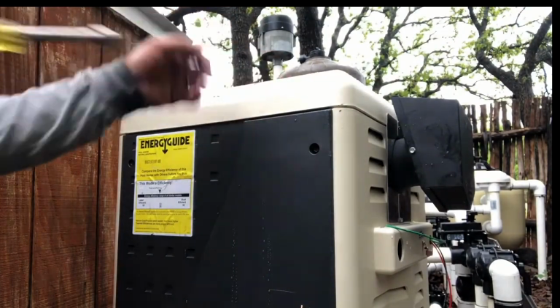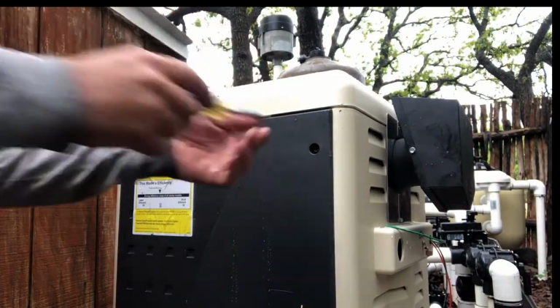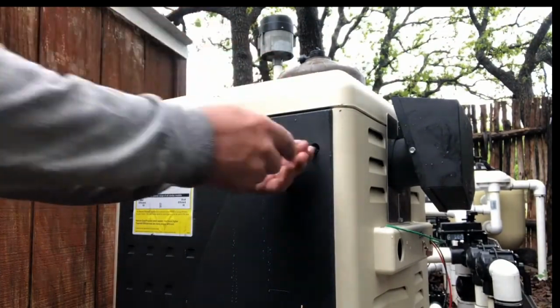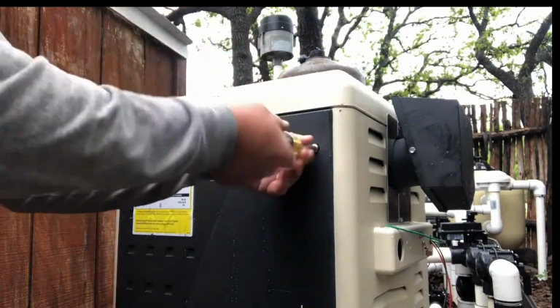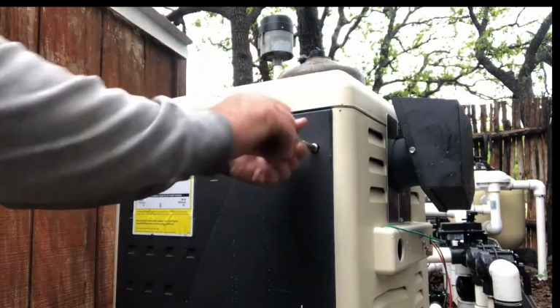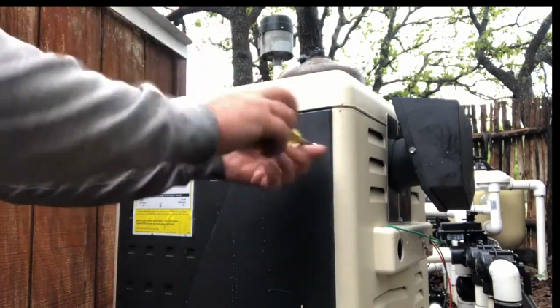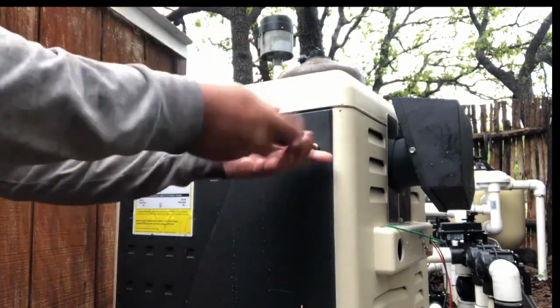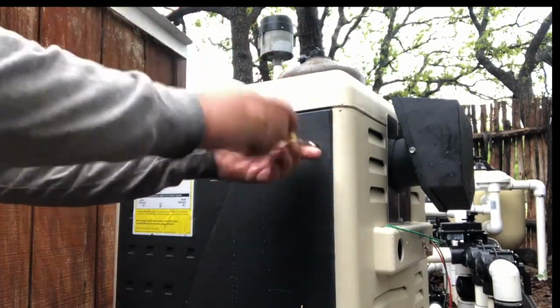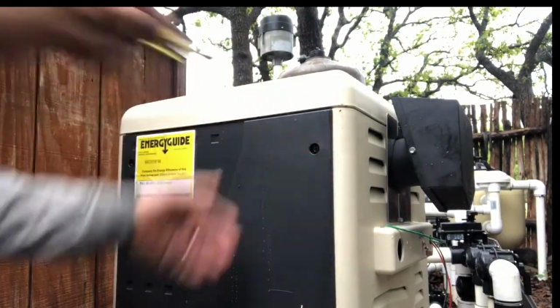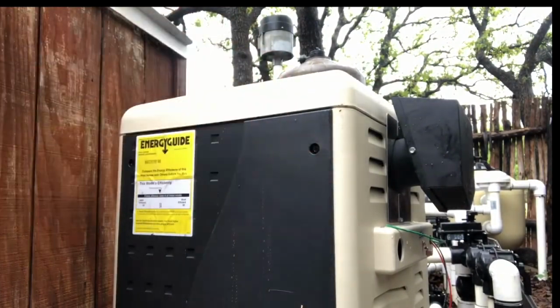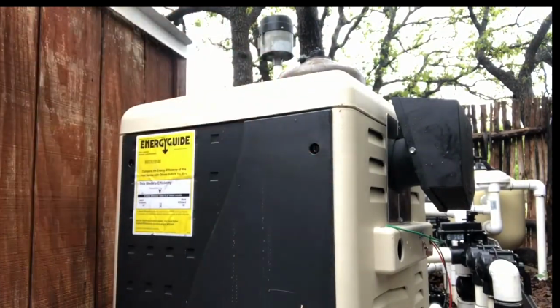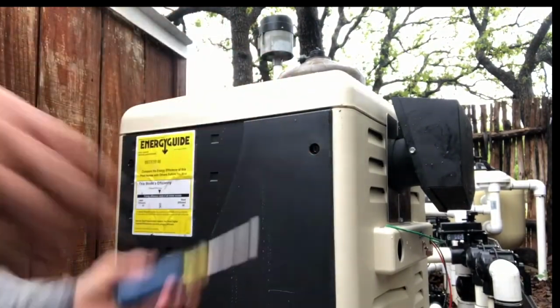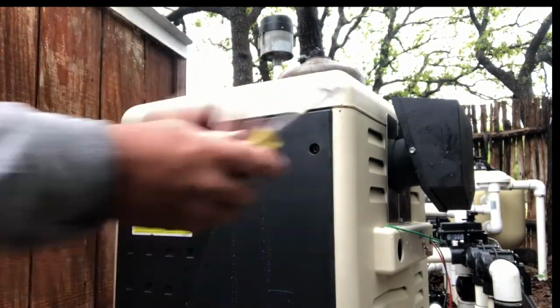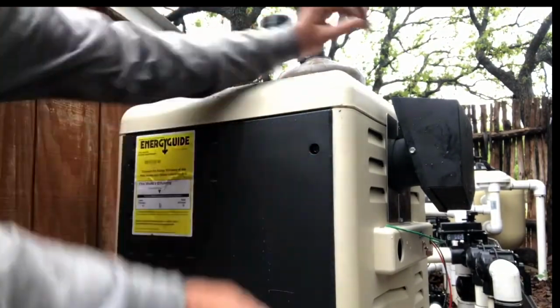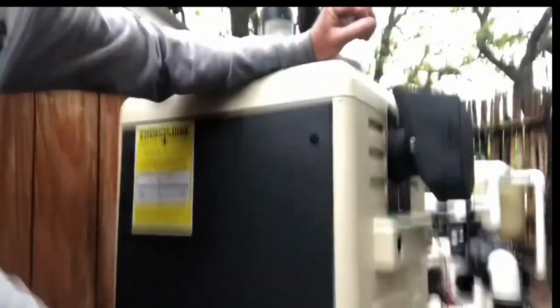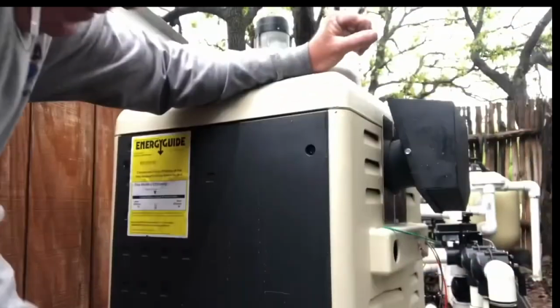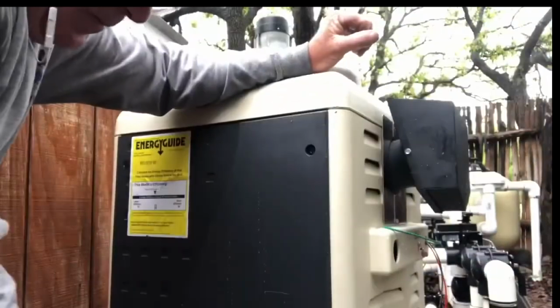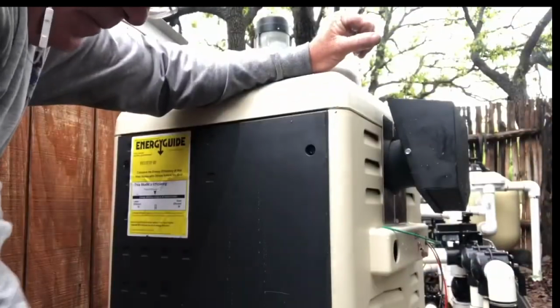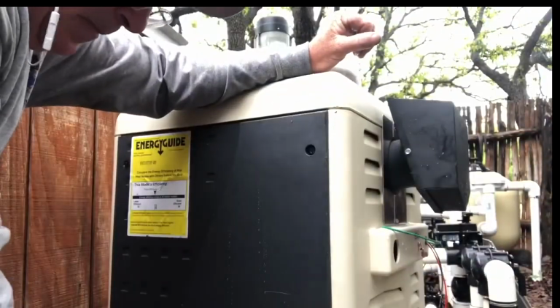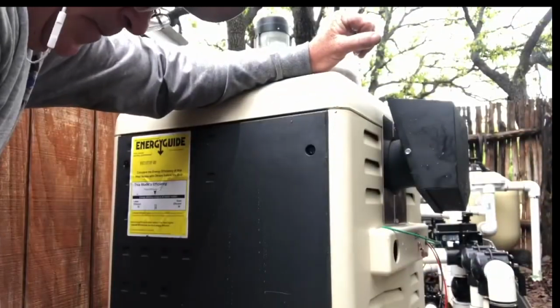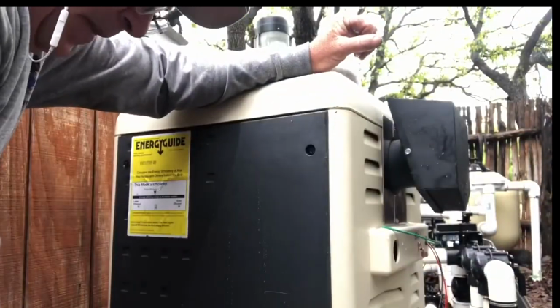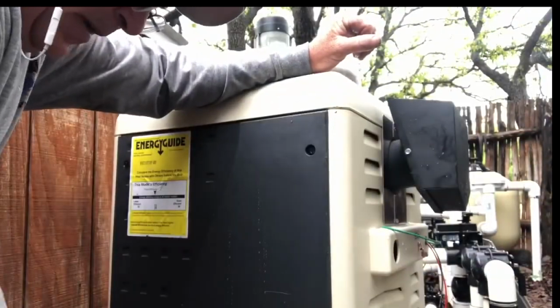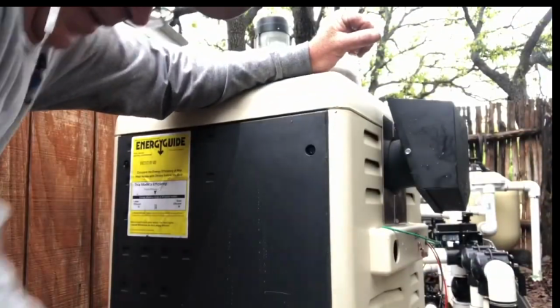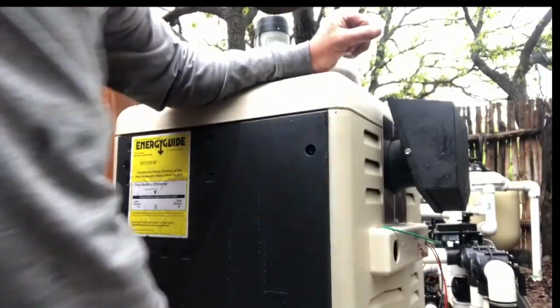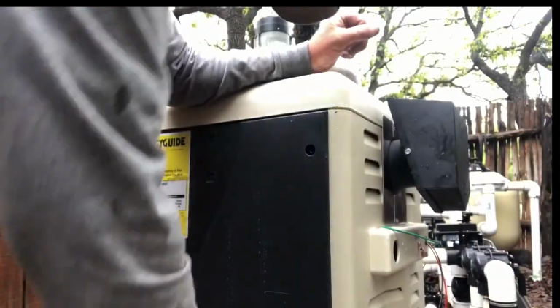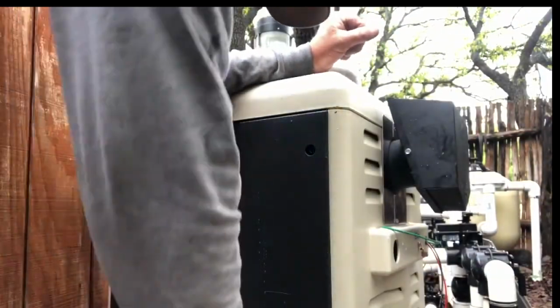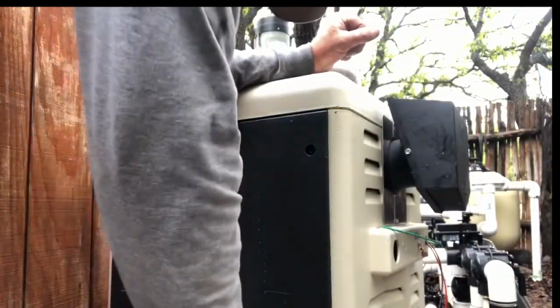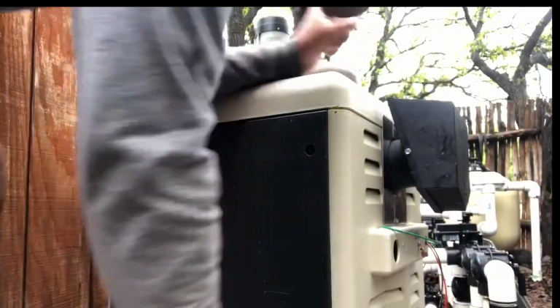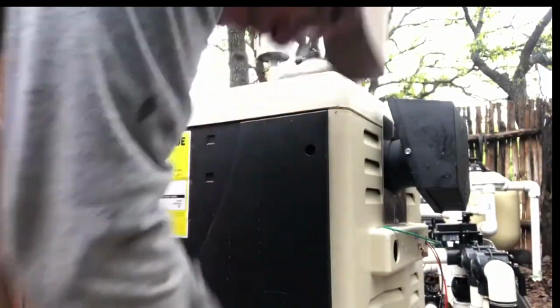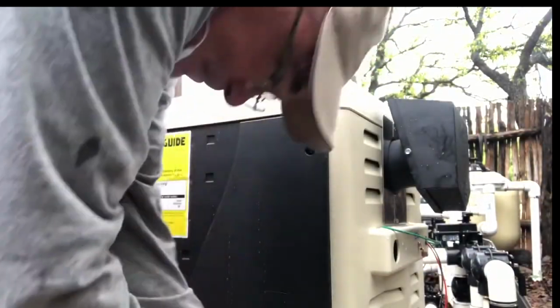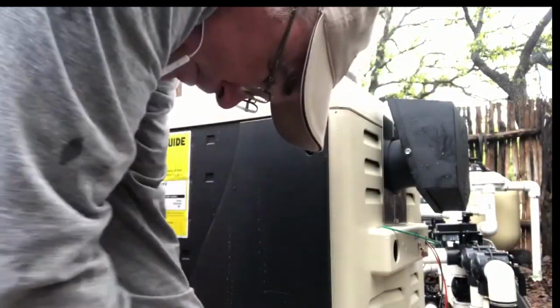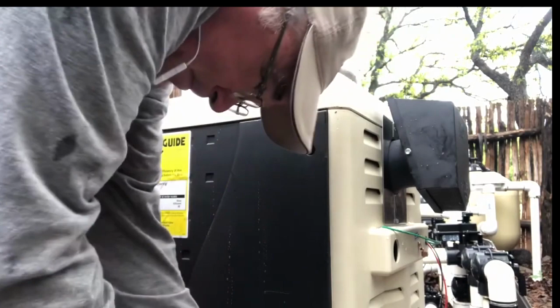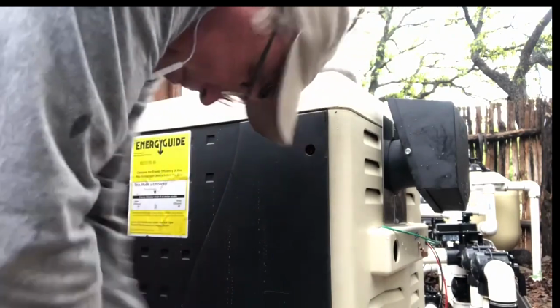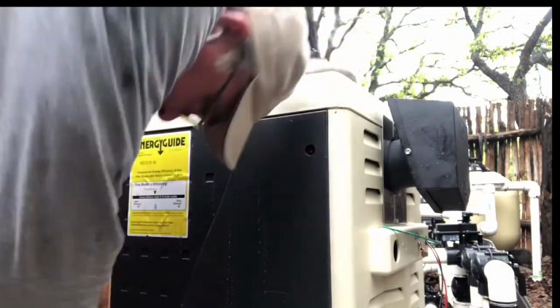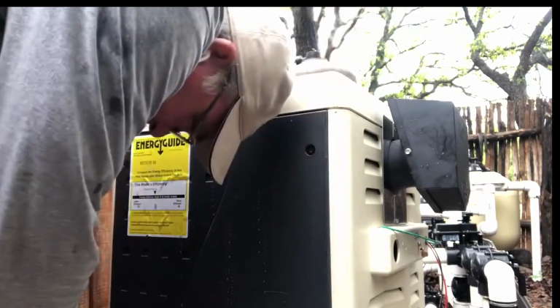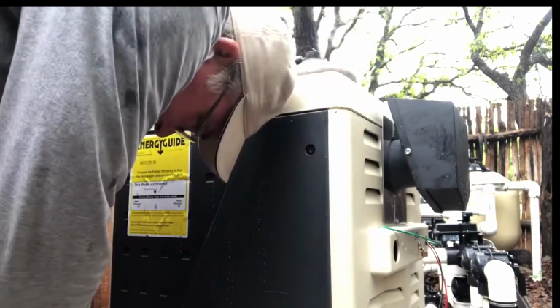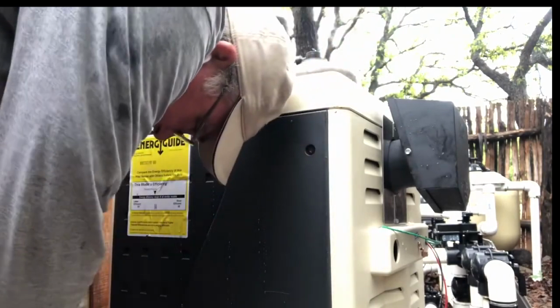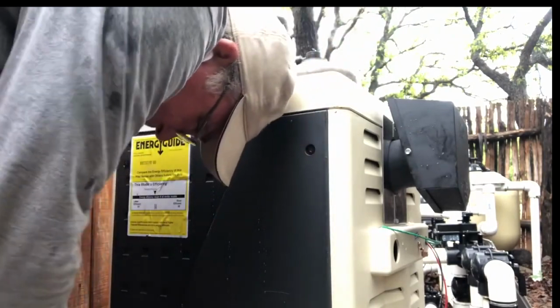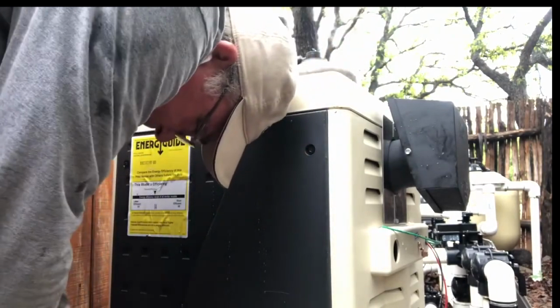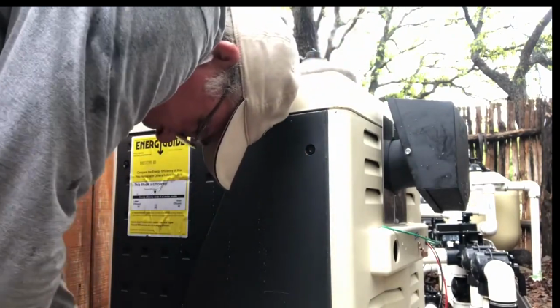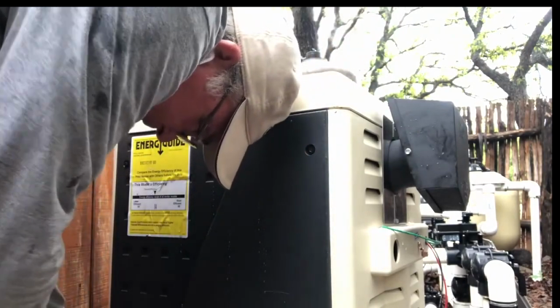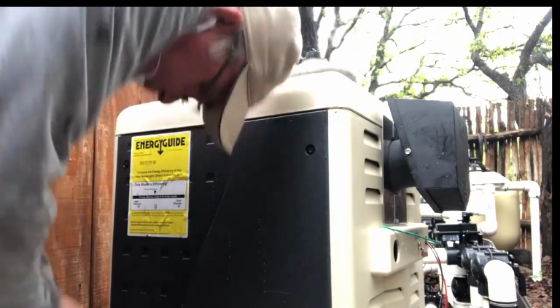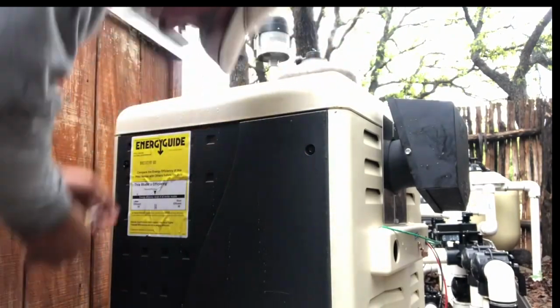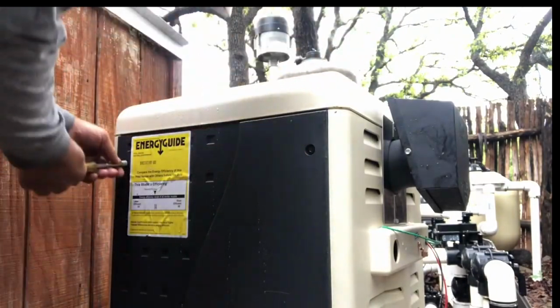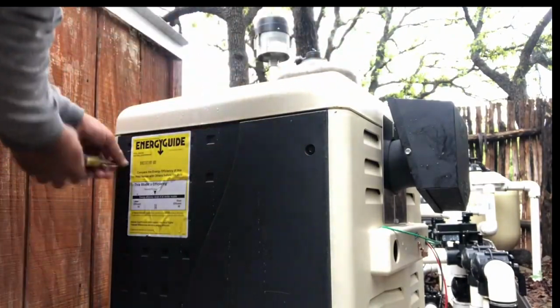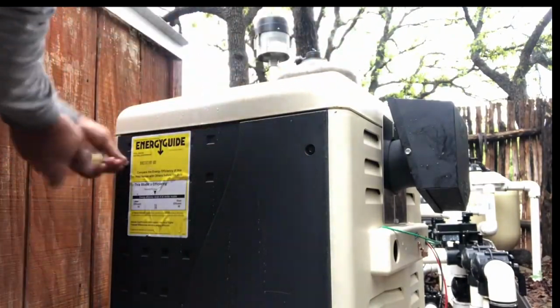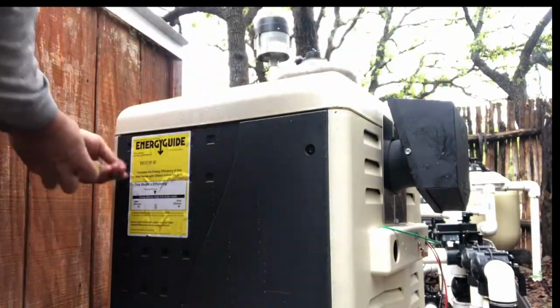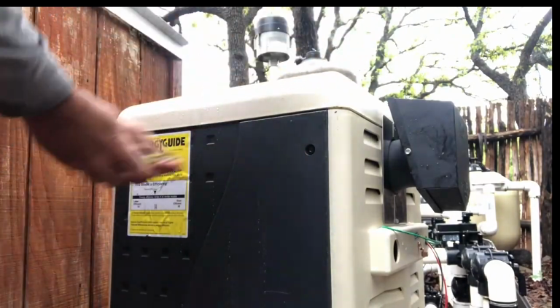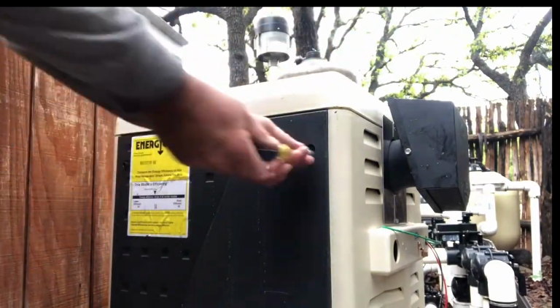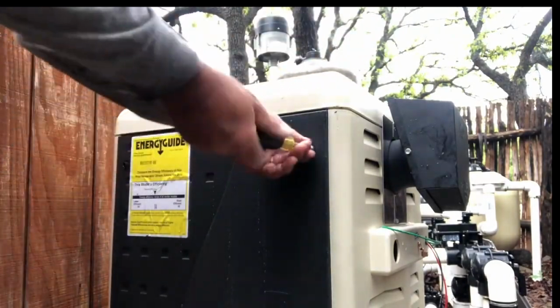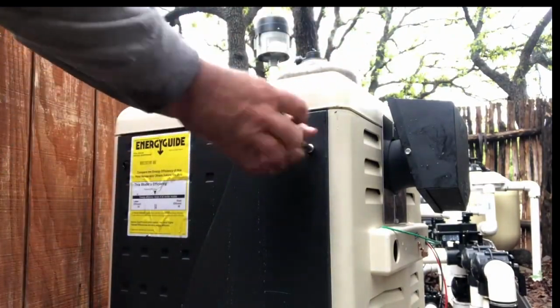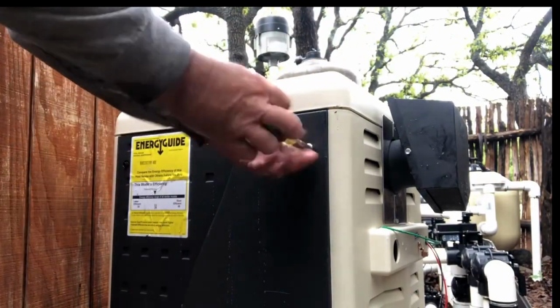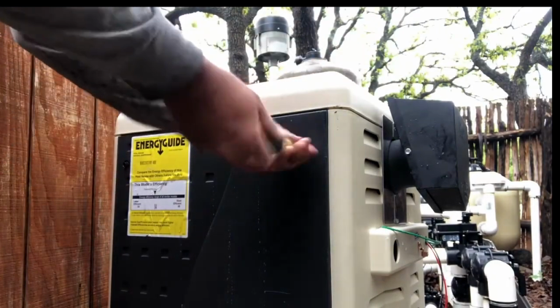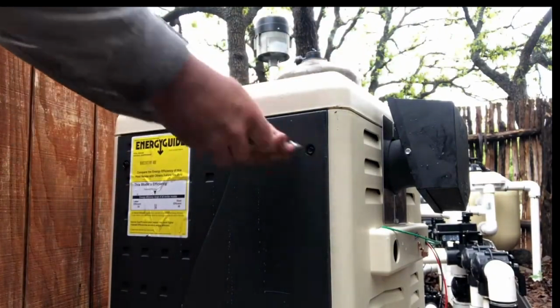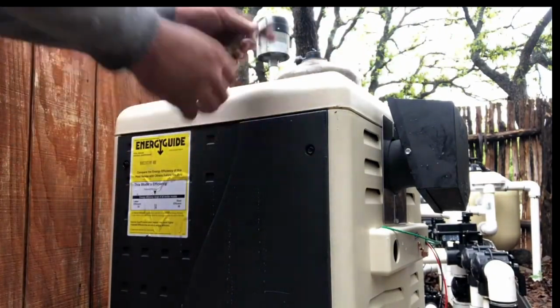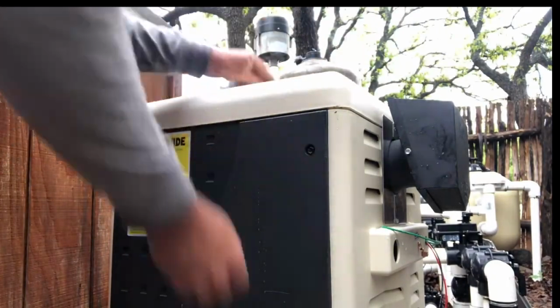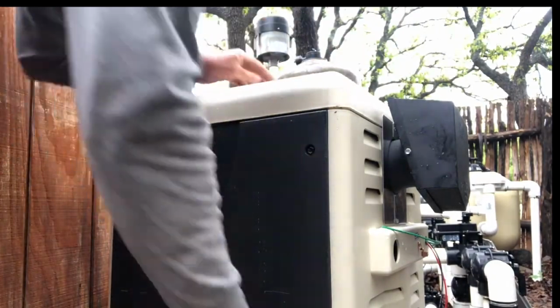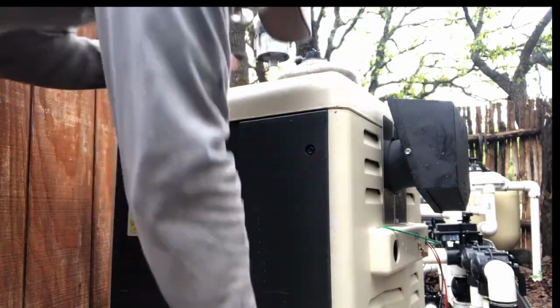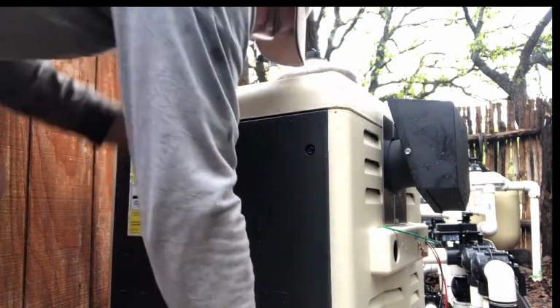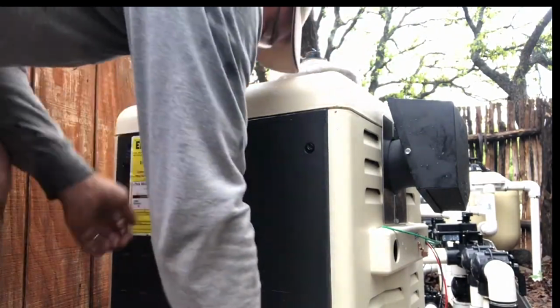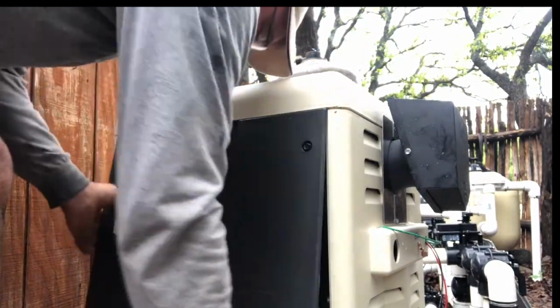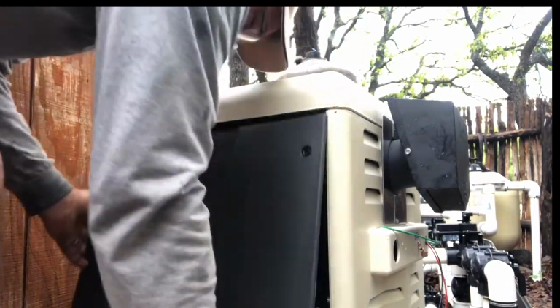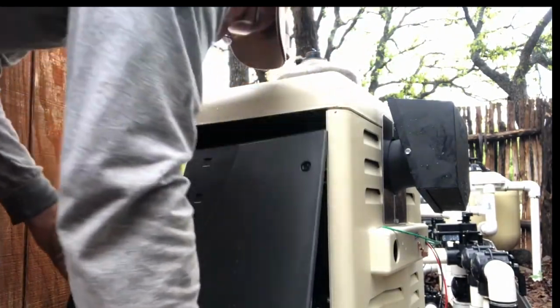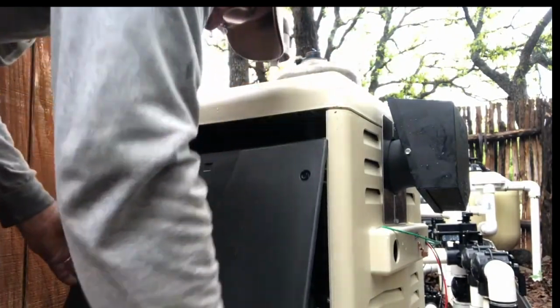We're back. Got the new heater in — old one out, new one in. We'll go ahead and get this on the side.